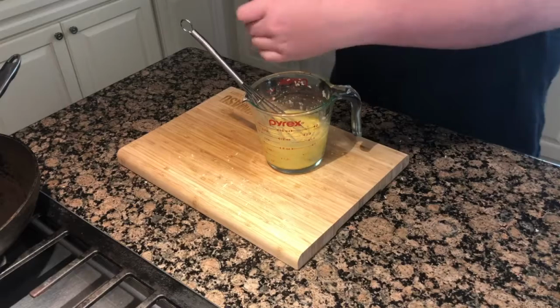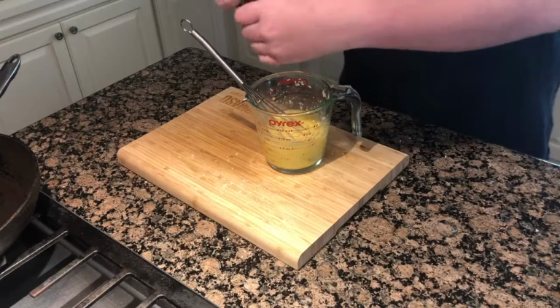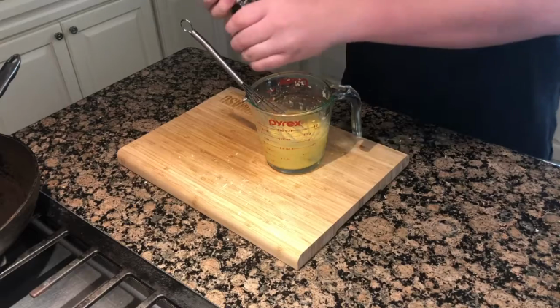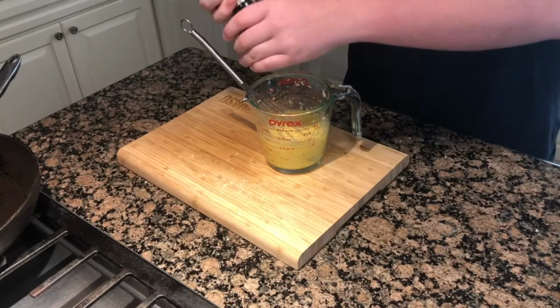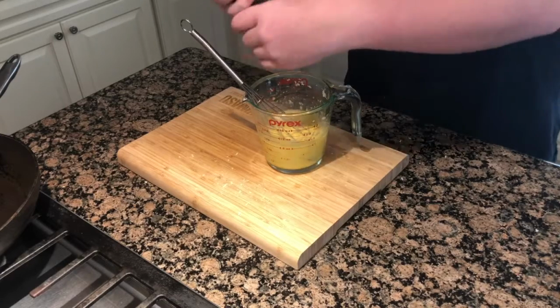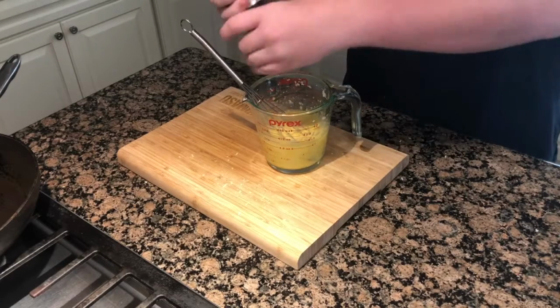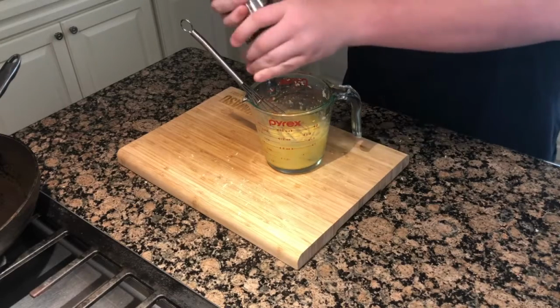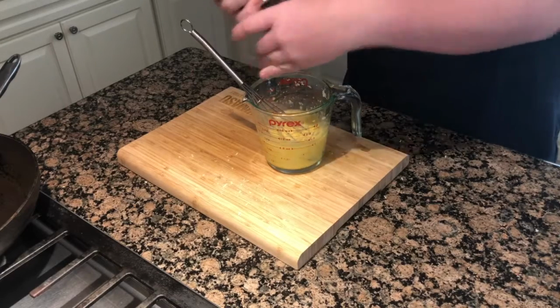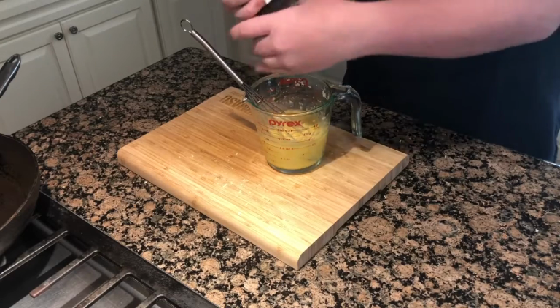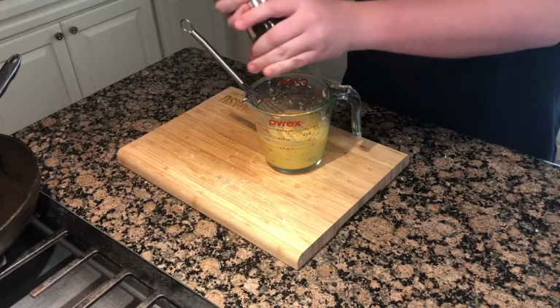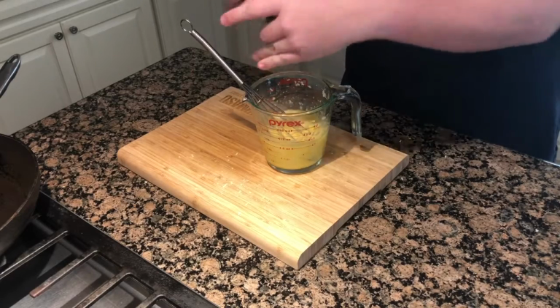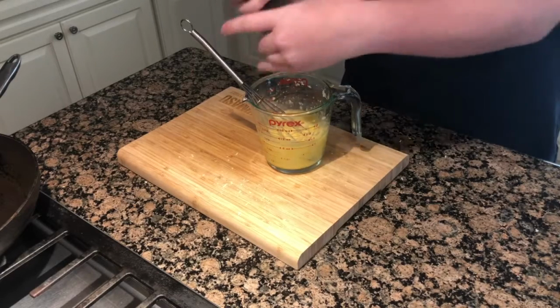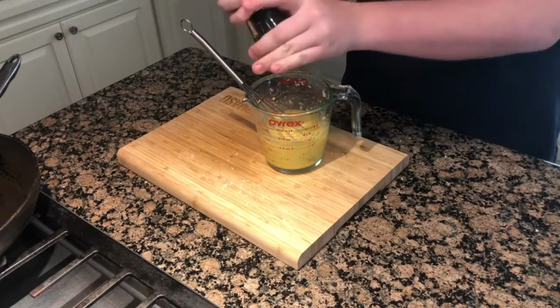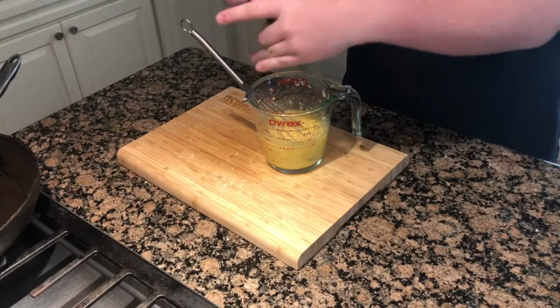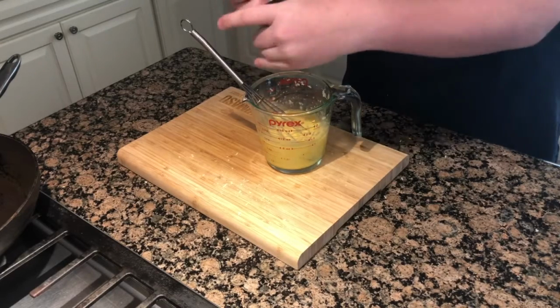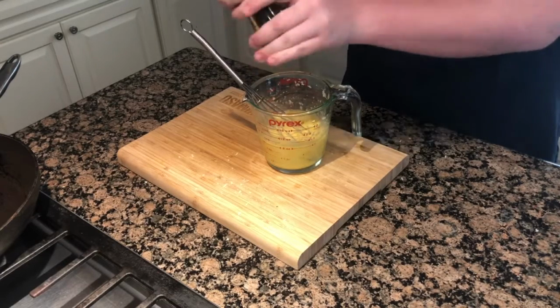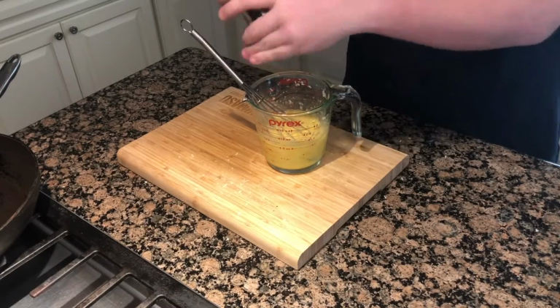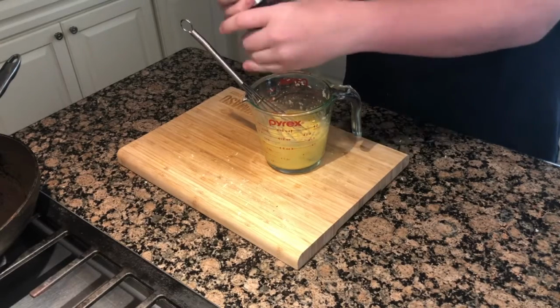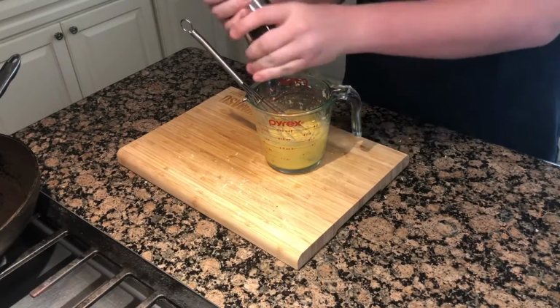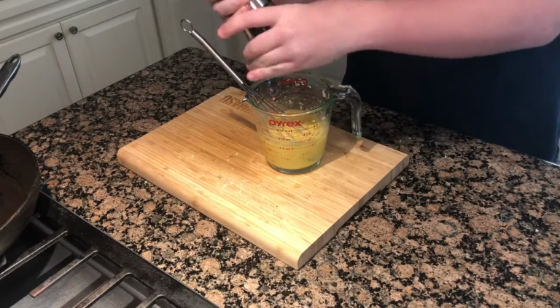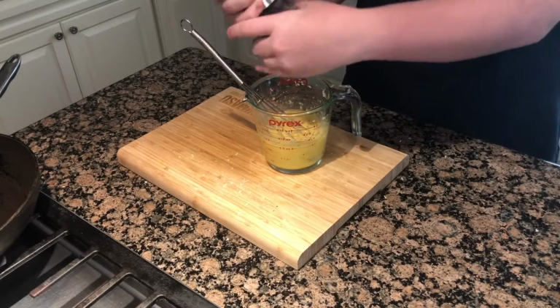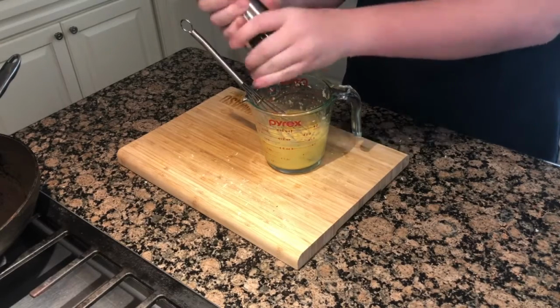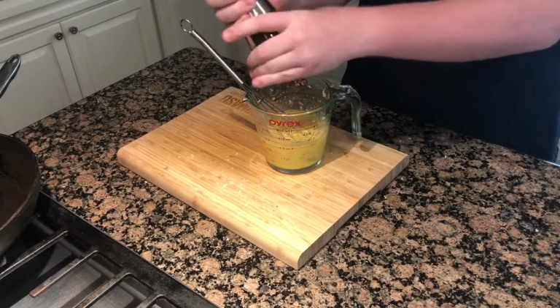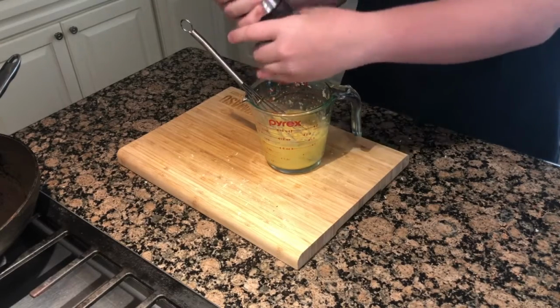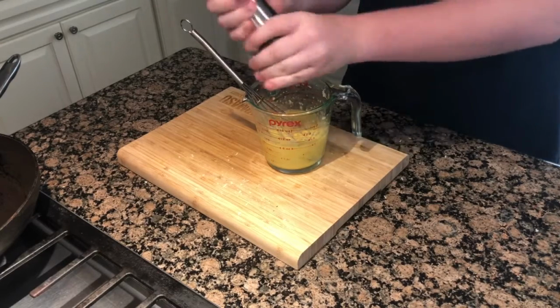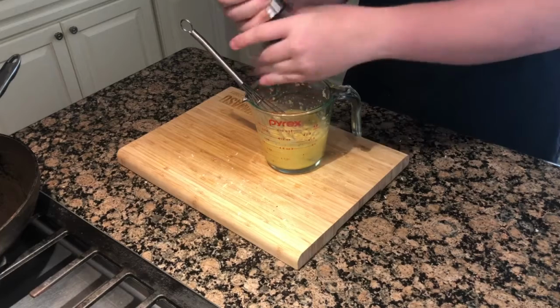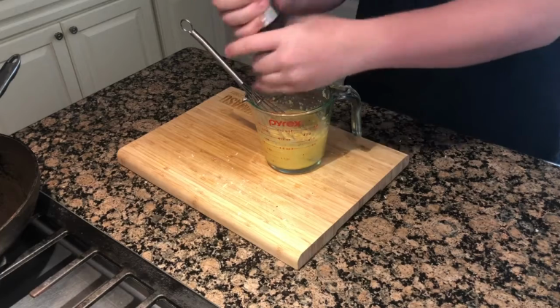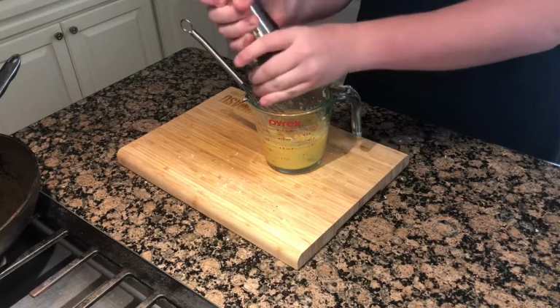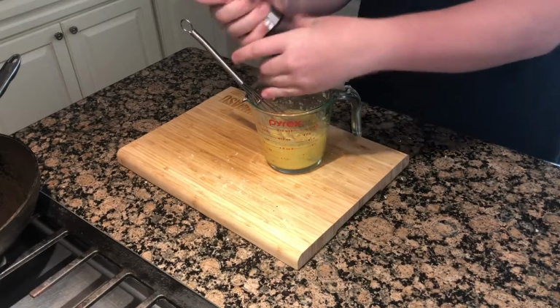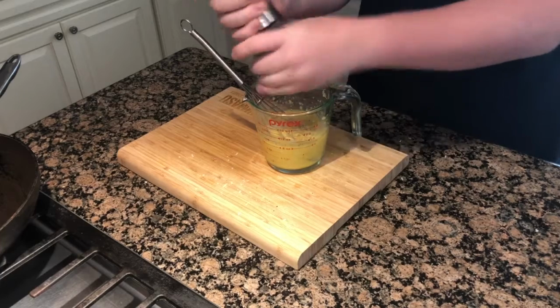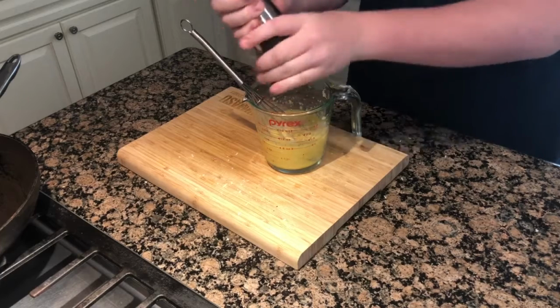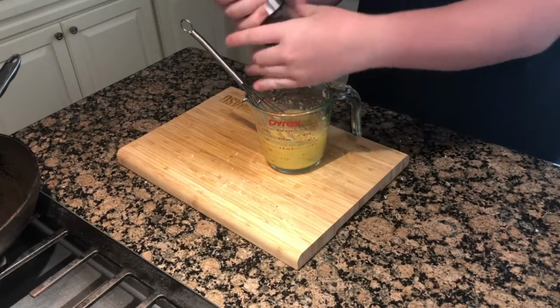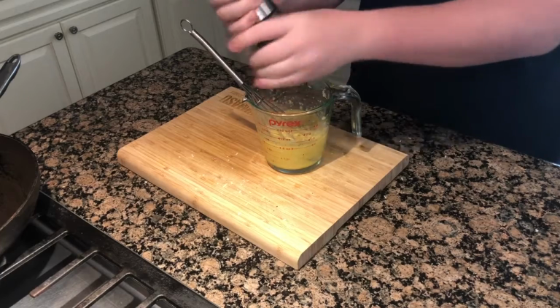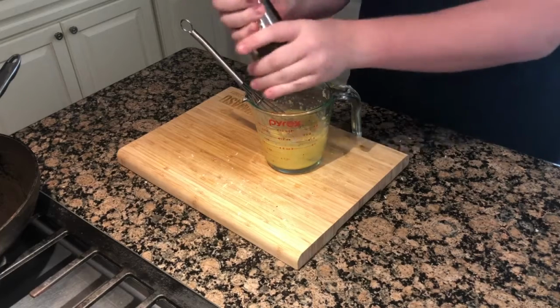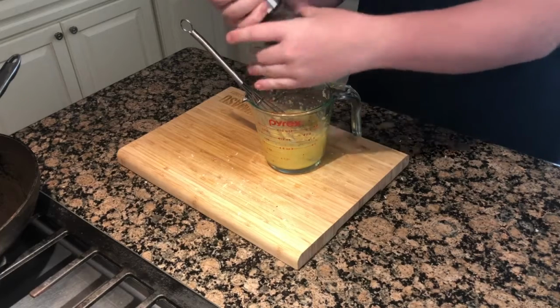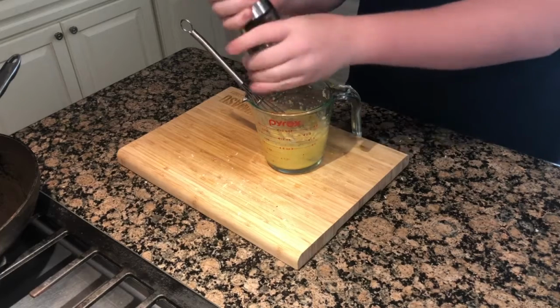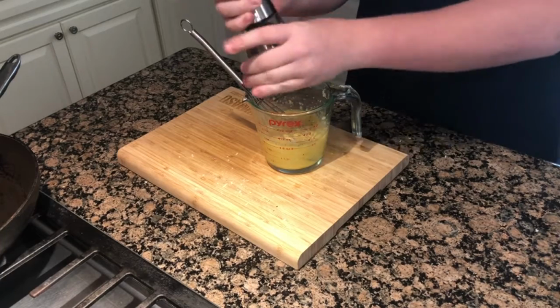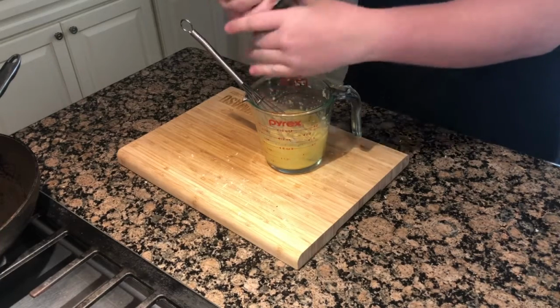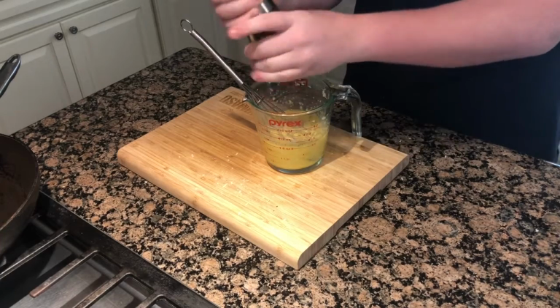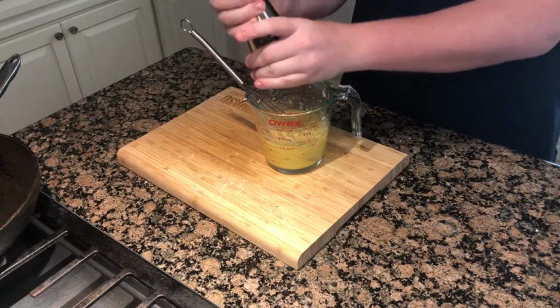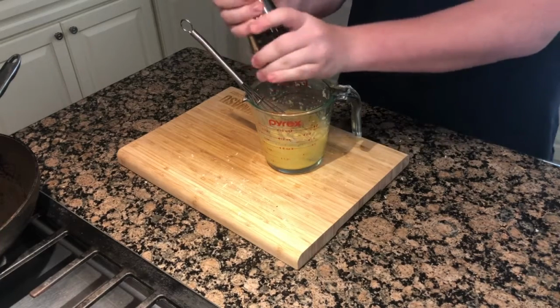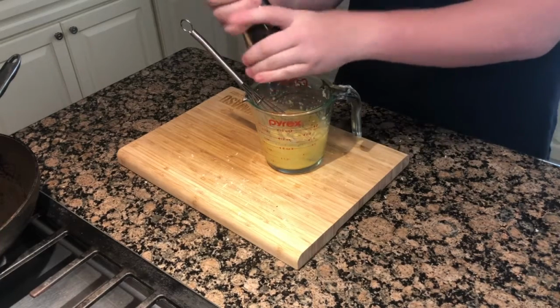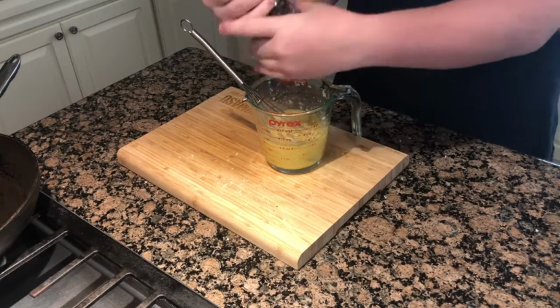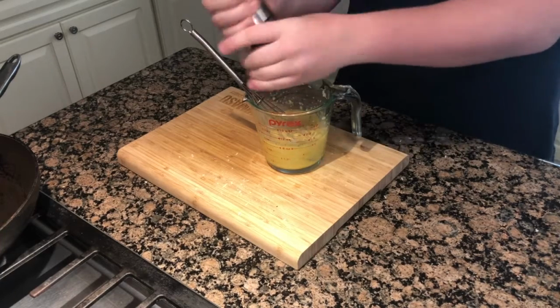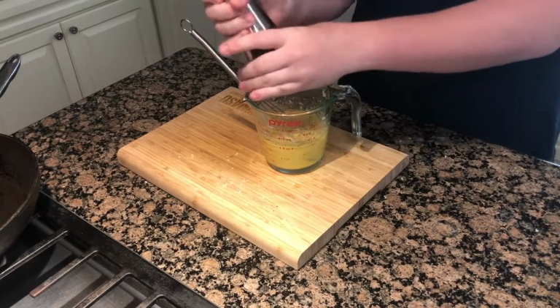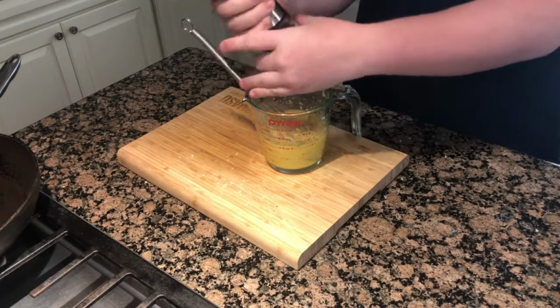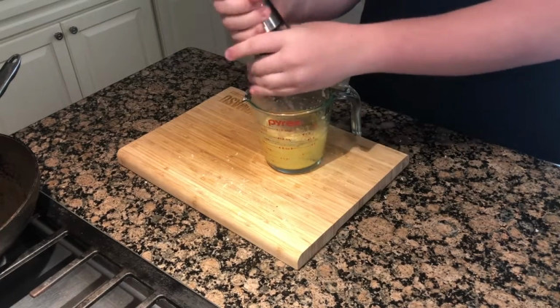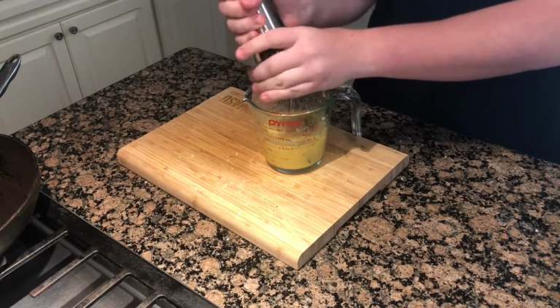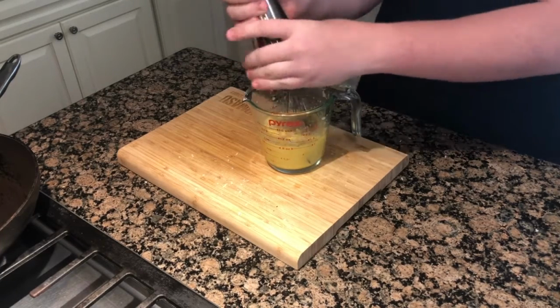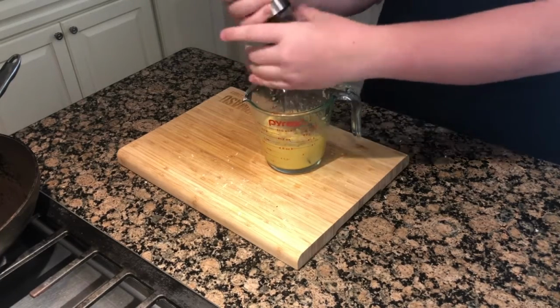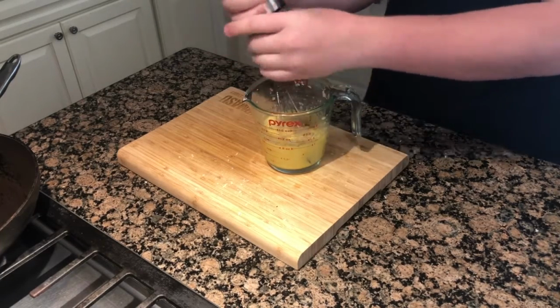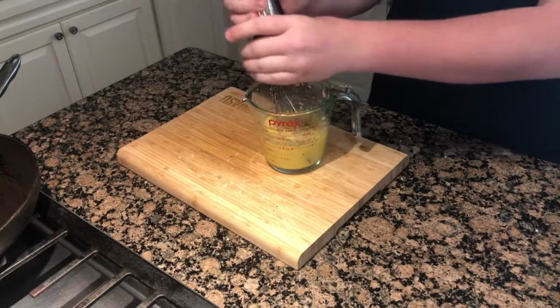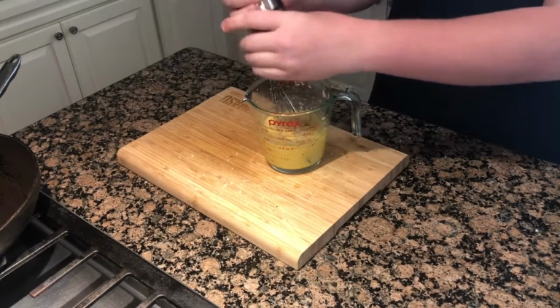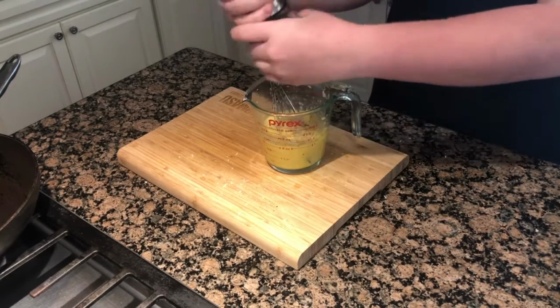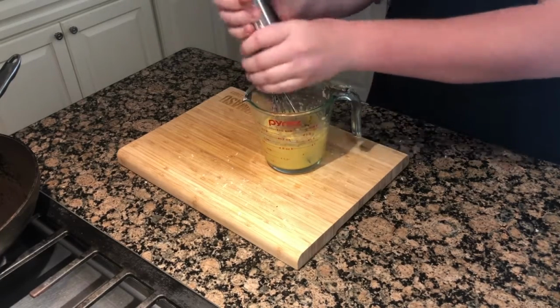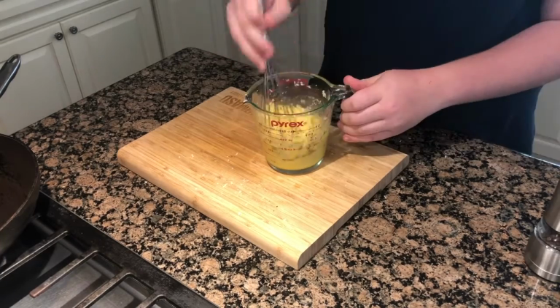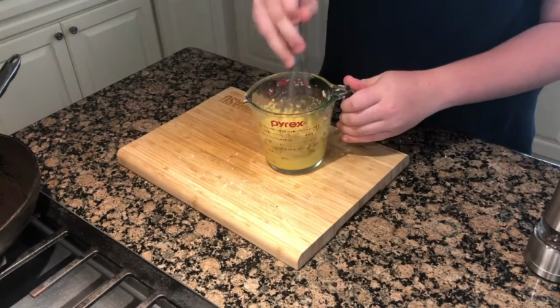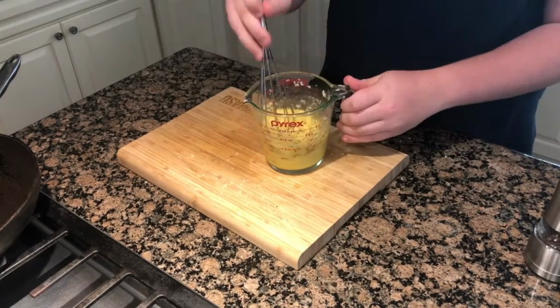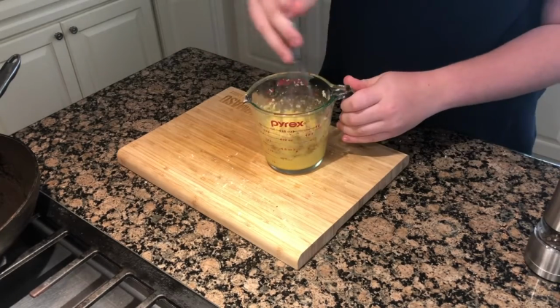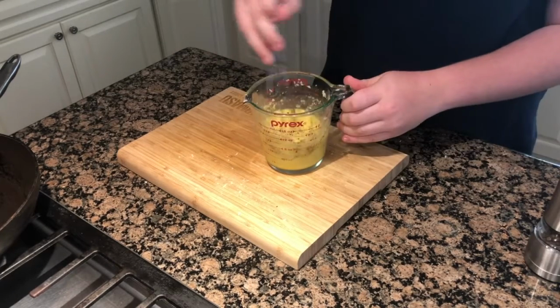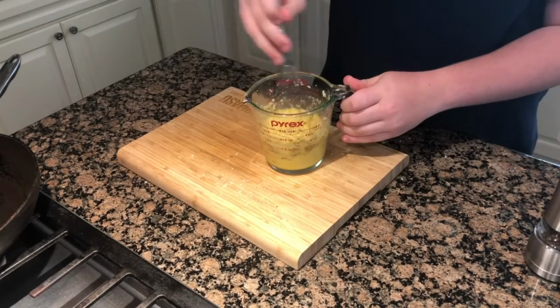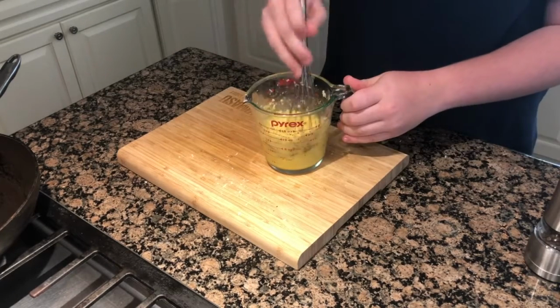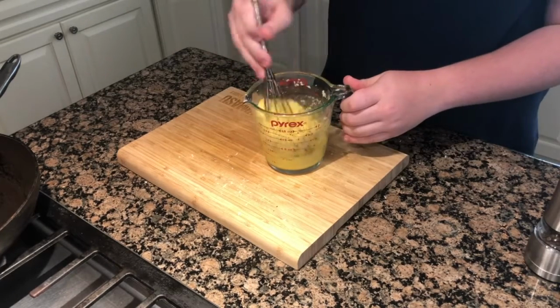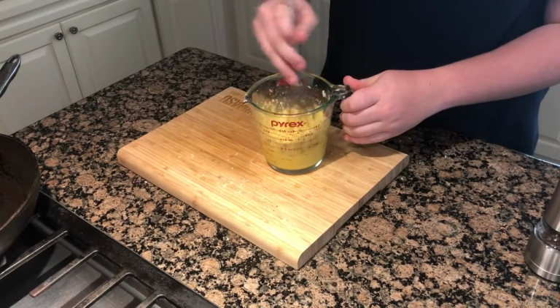Don't whisk the eggs yet because now you need to add your four ounces of Parmesan Reggiano cheese. Then grind some black pepper to your desired amount into the mixture, whisk it around, and save it for later in the video.